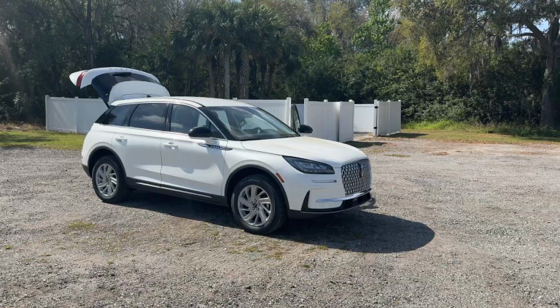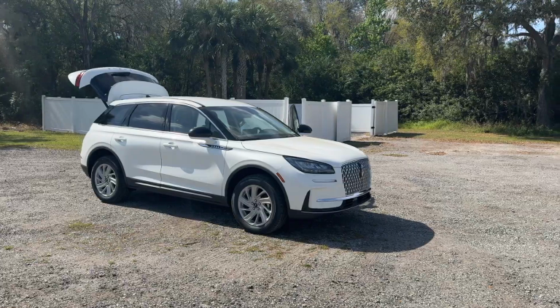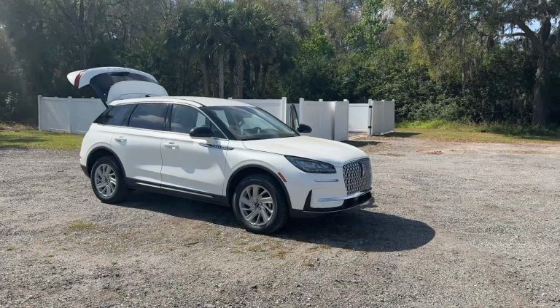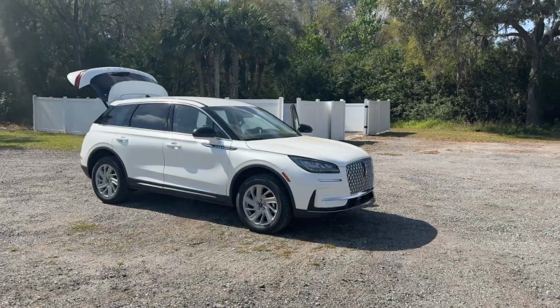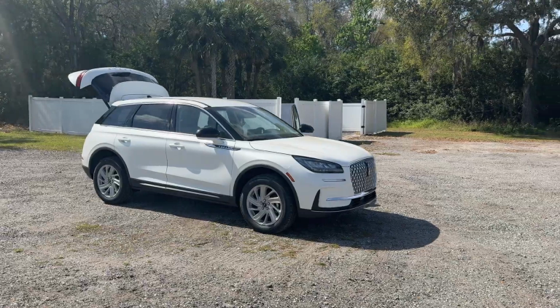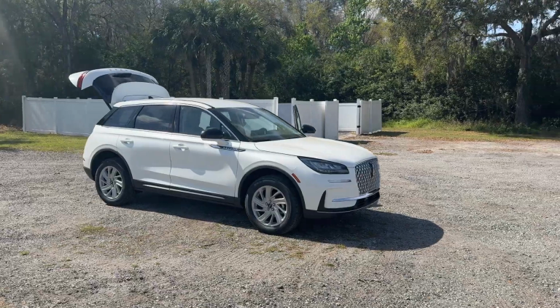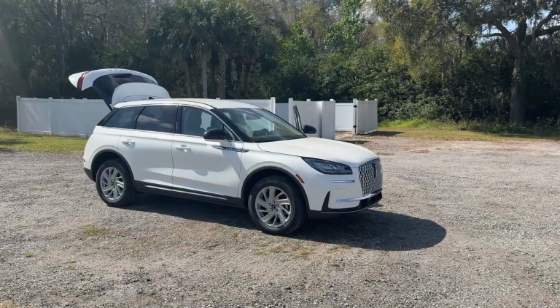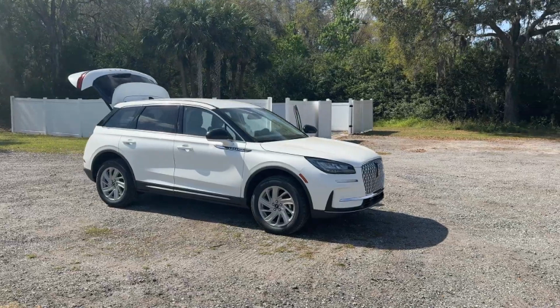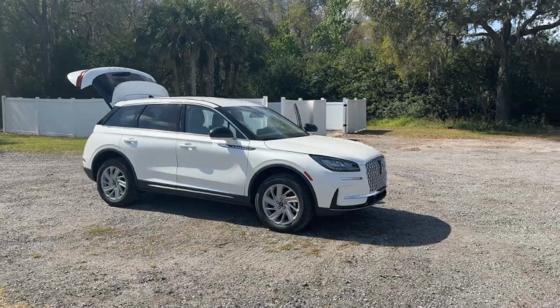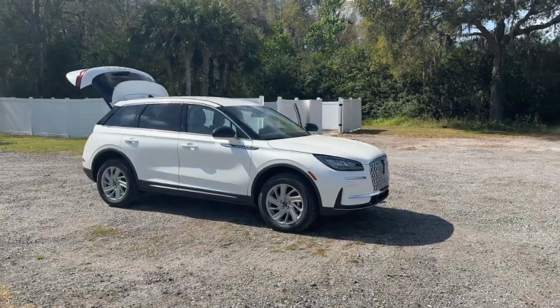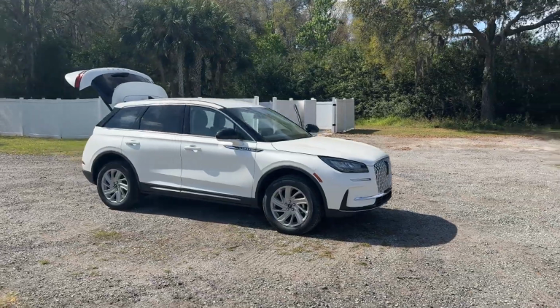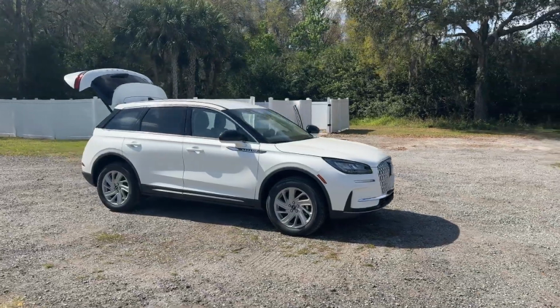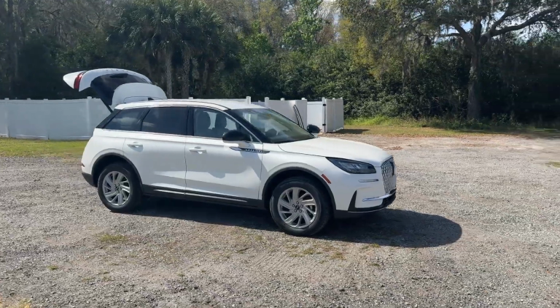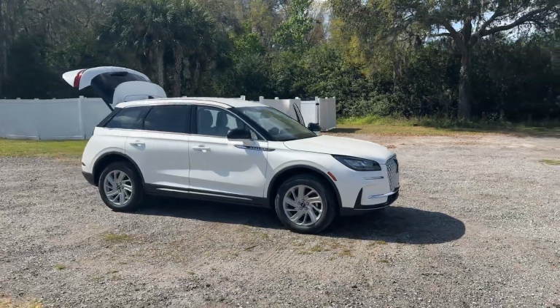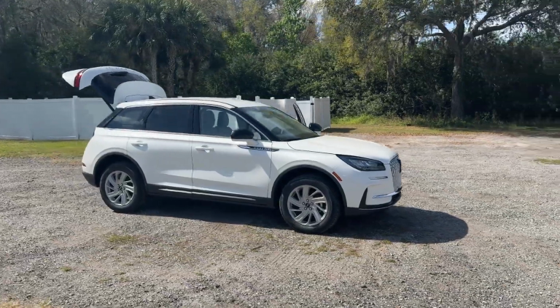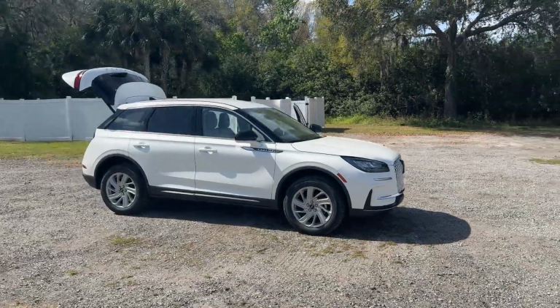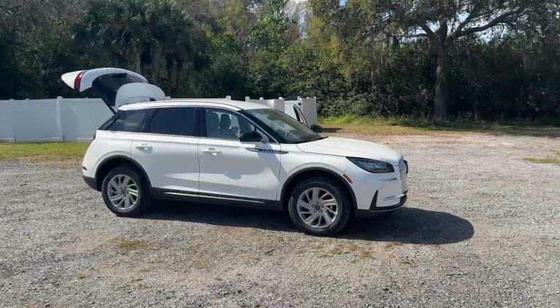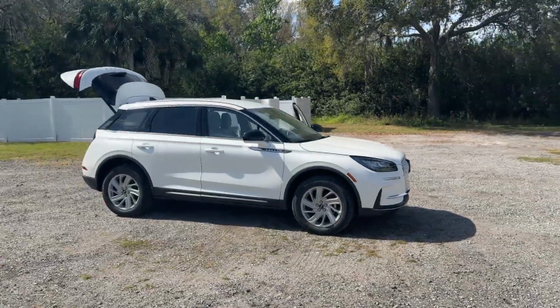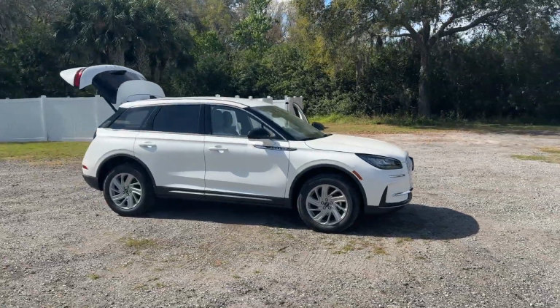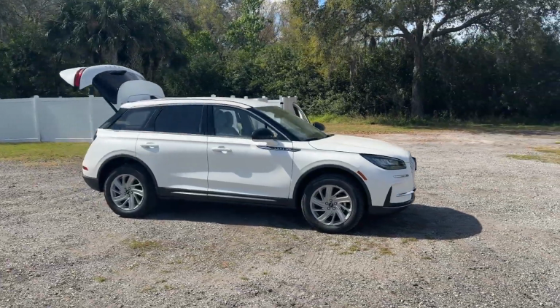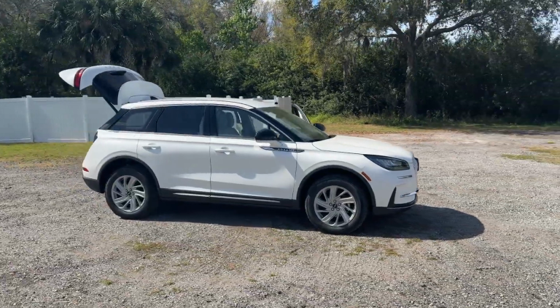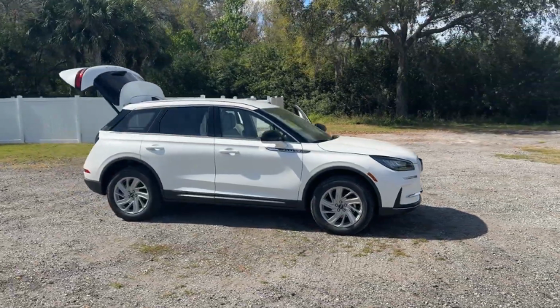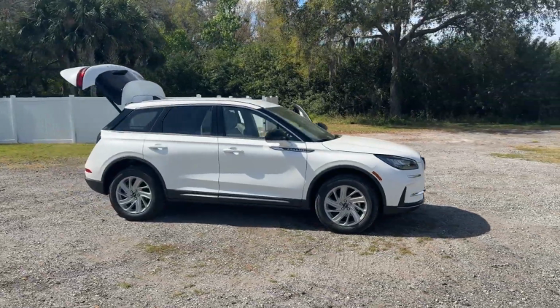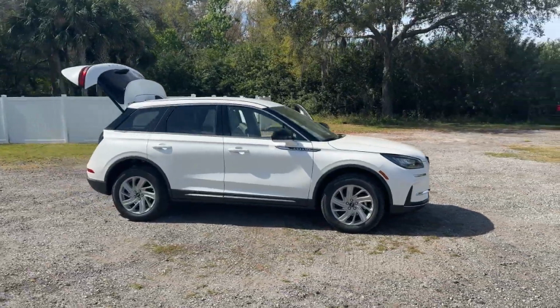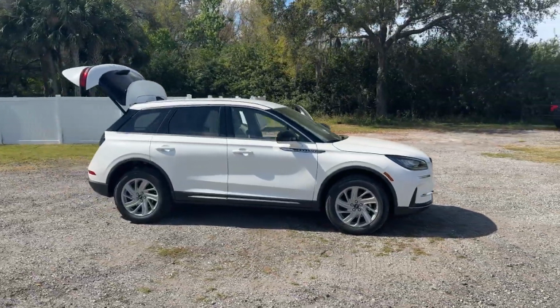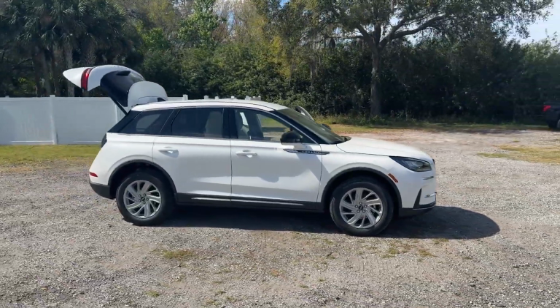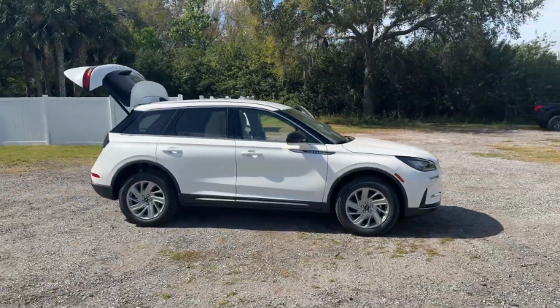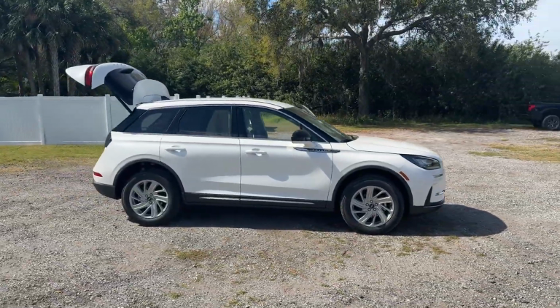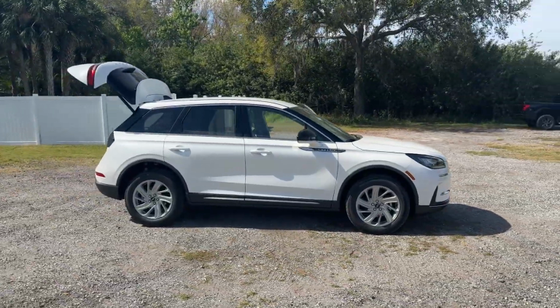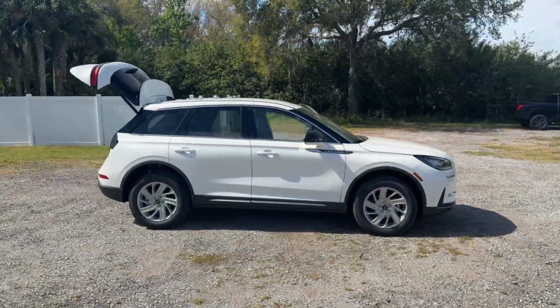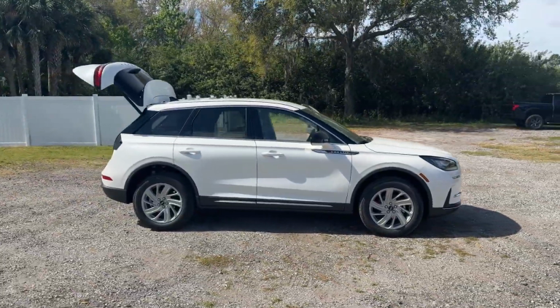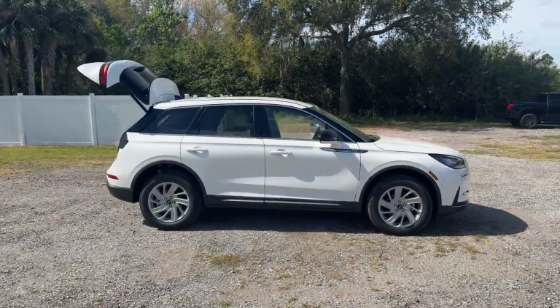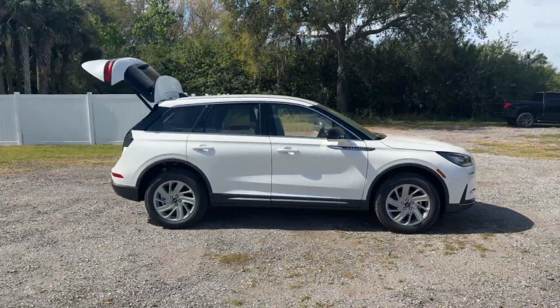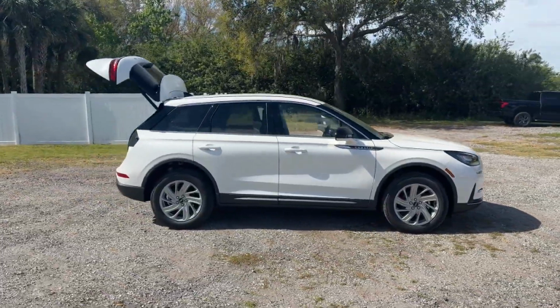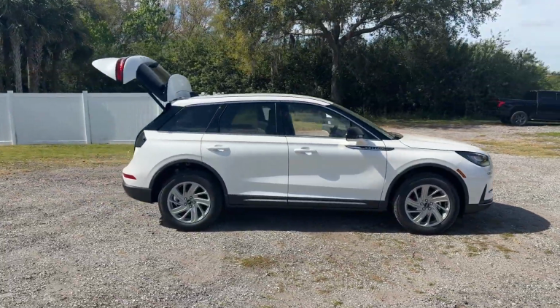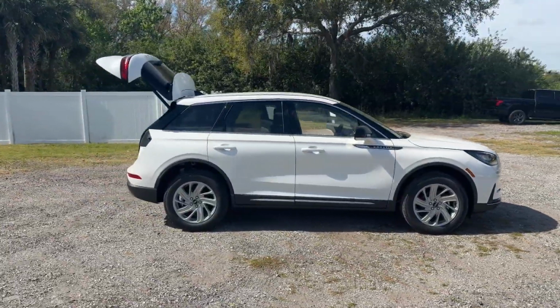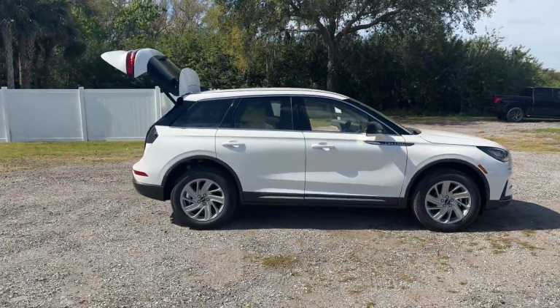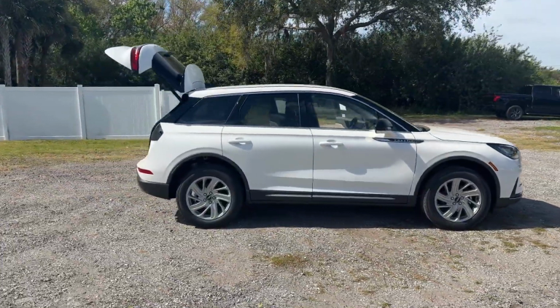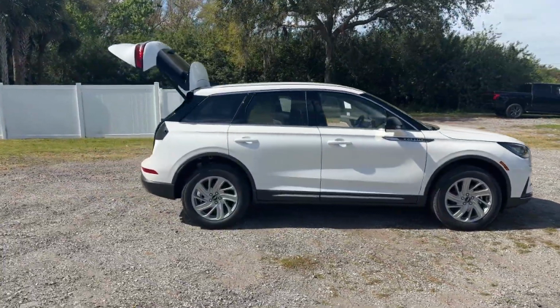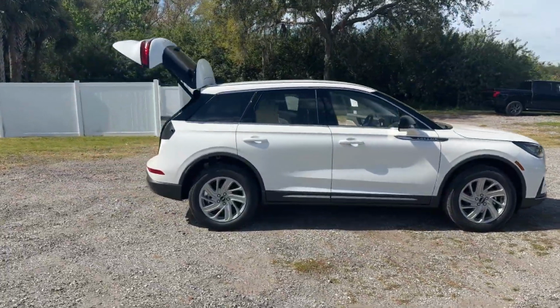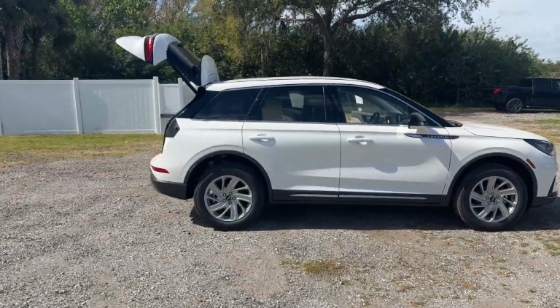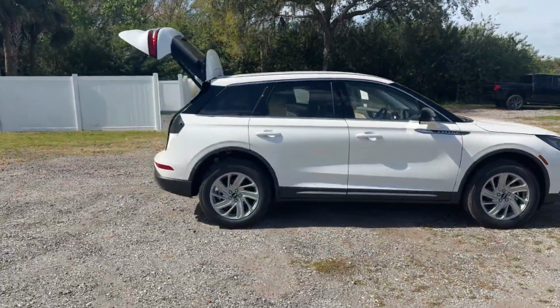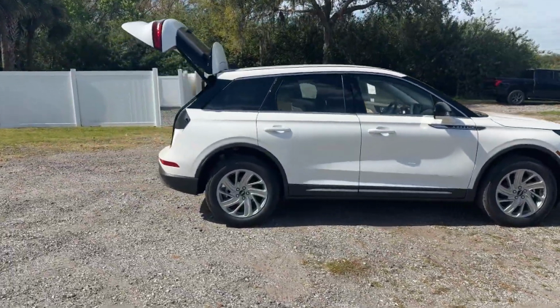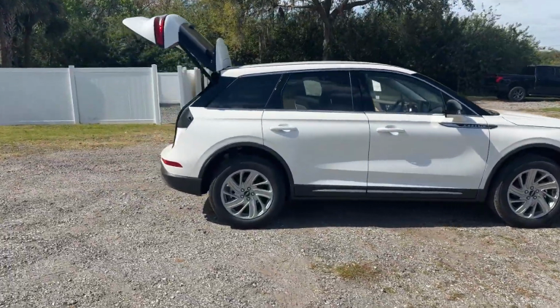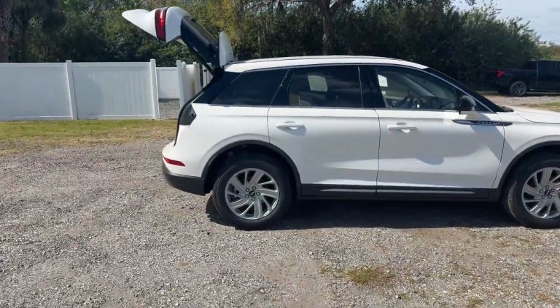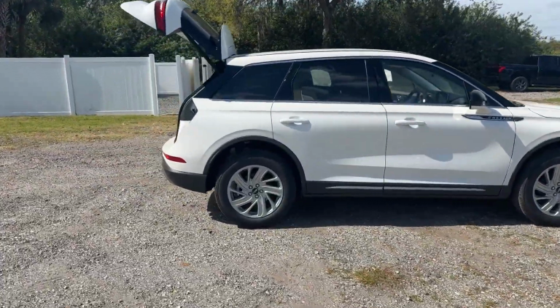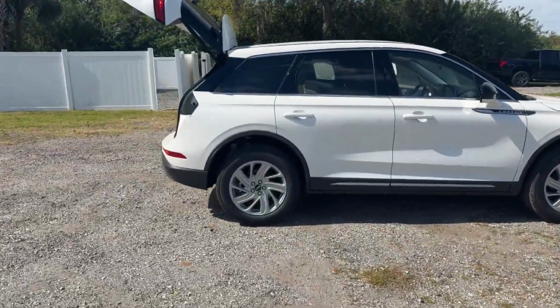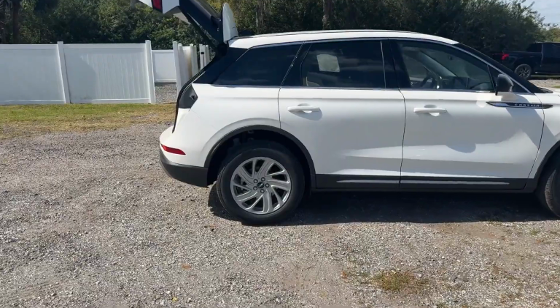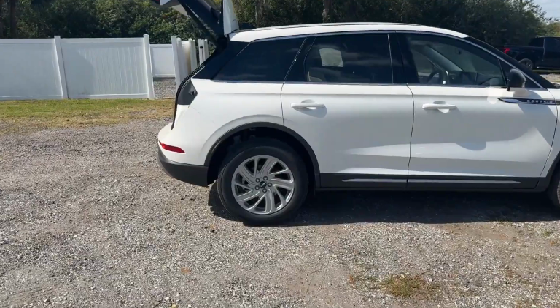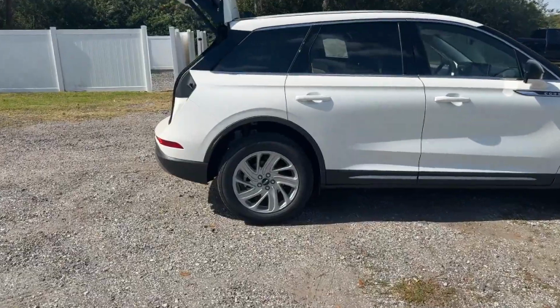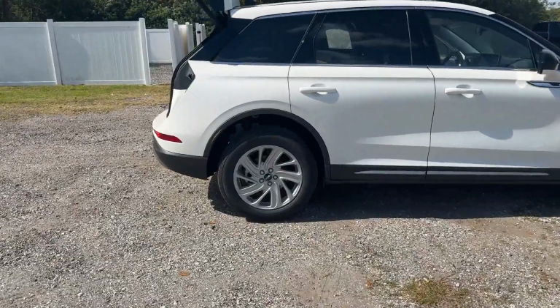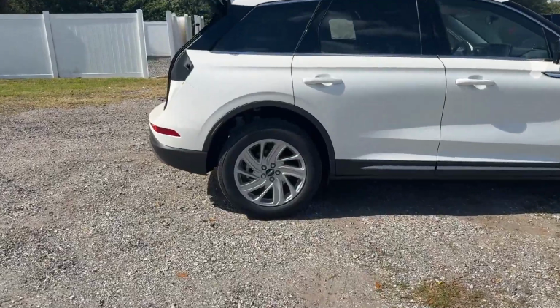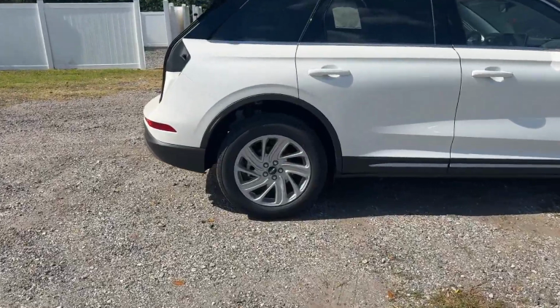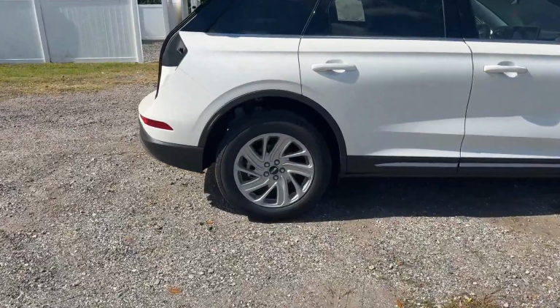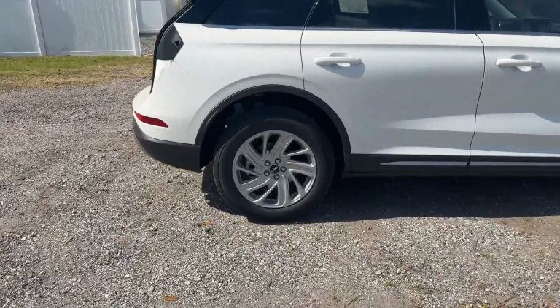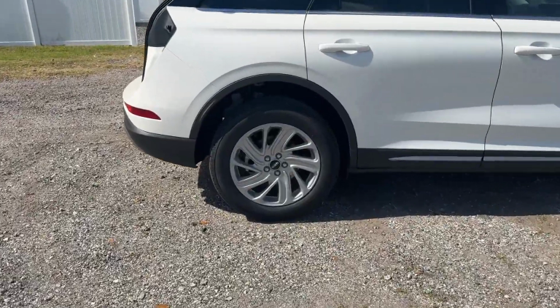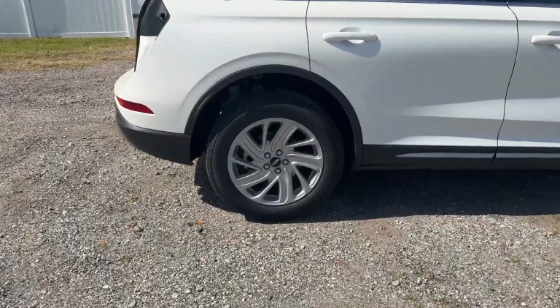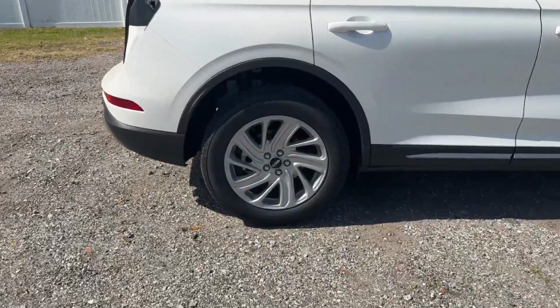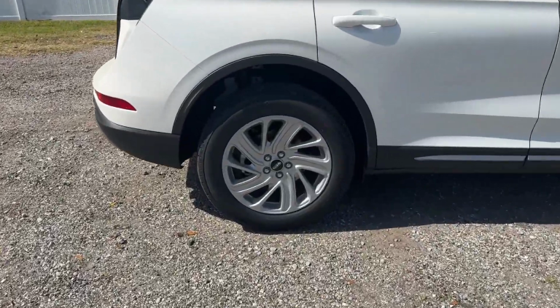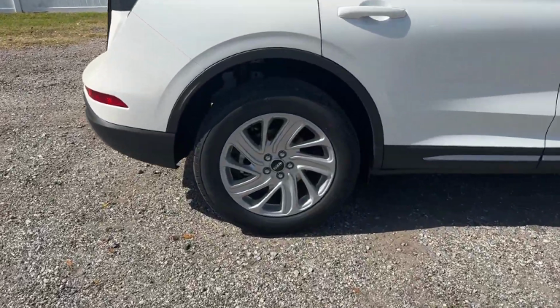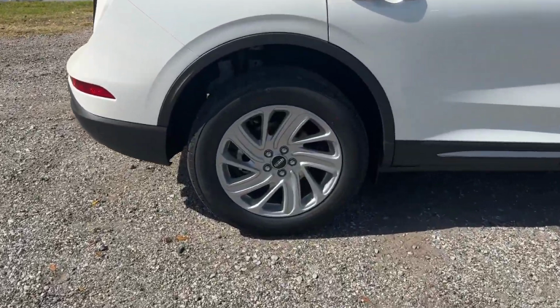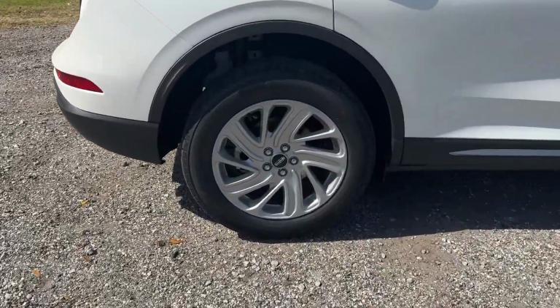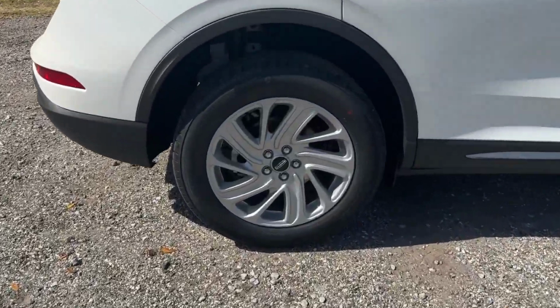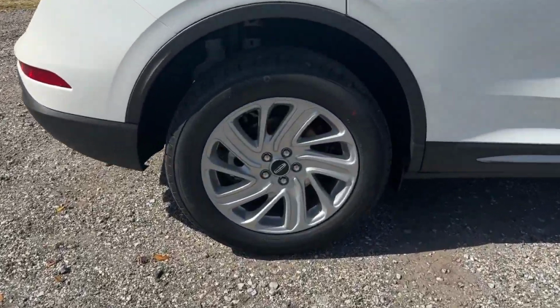2024 Lincoln Corsair. This SUV offers space as well as power and performance.